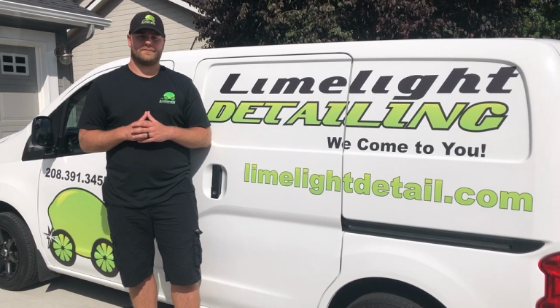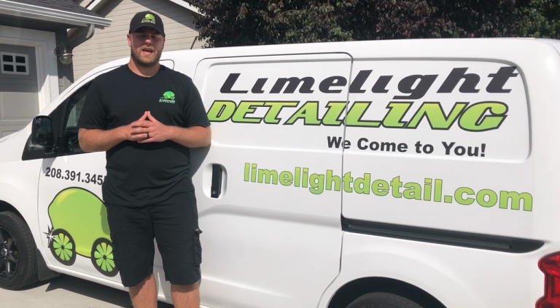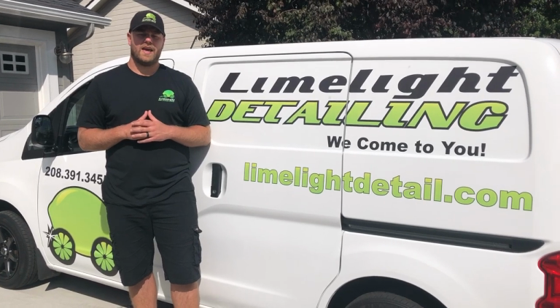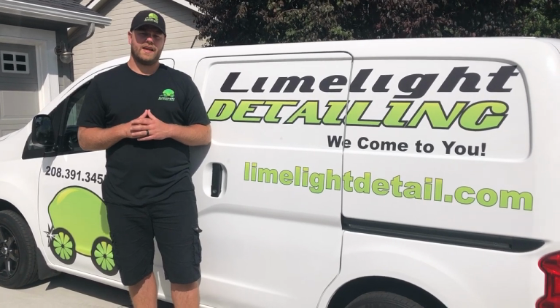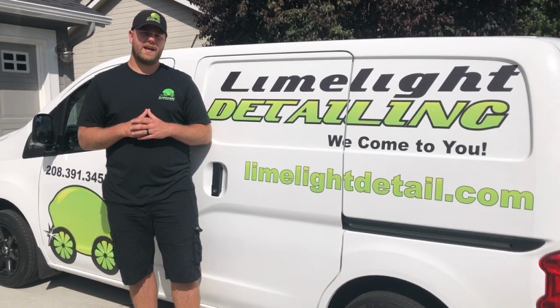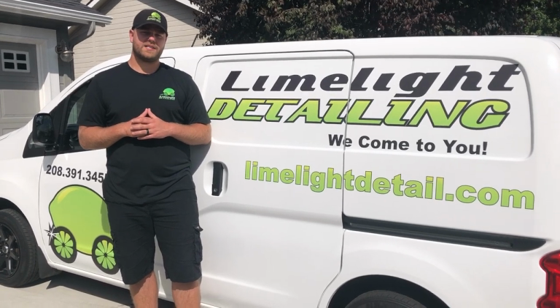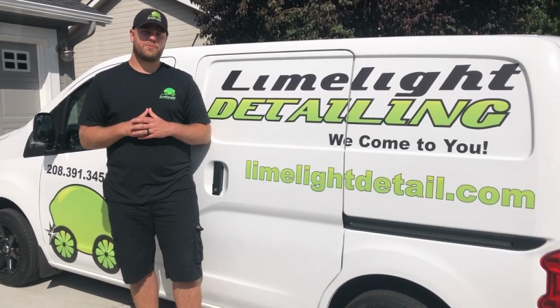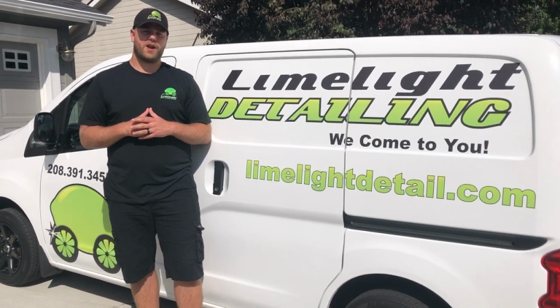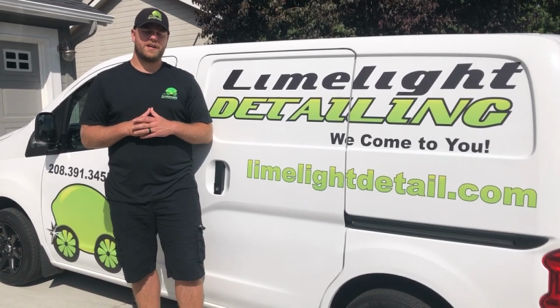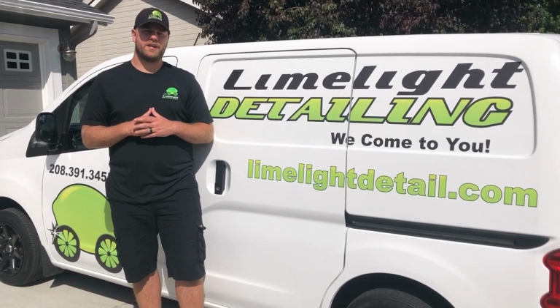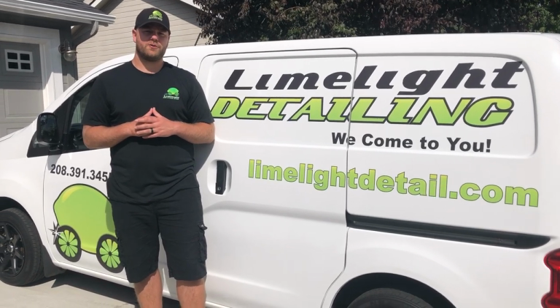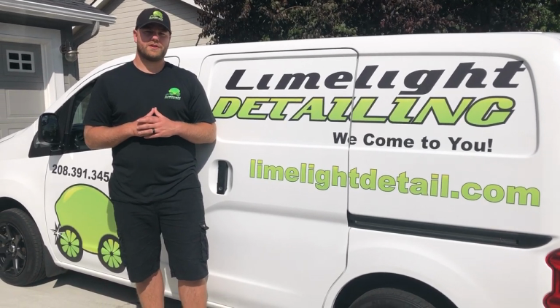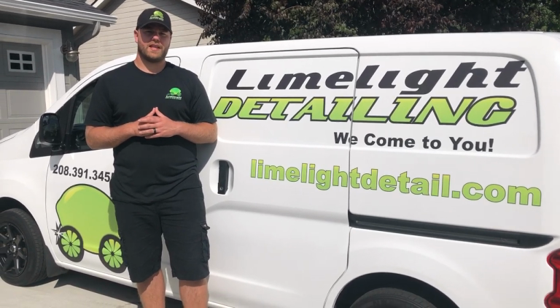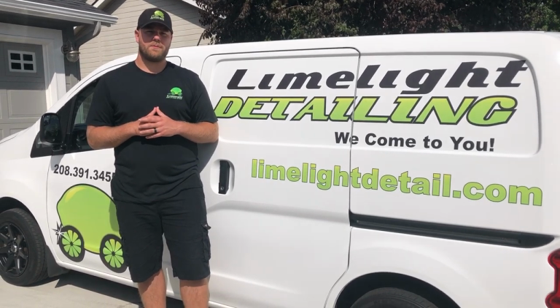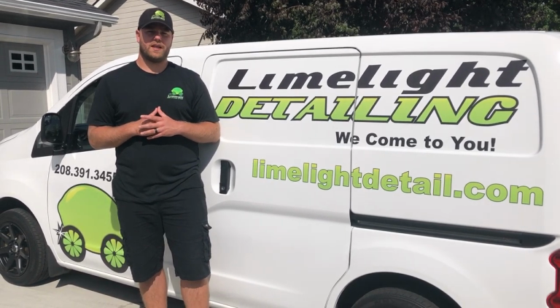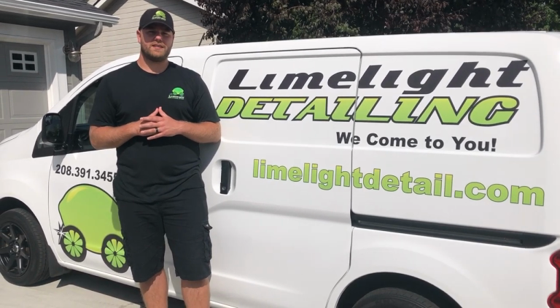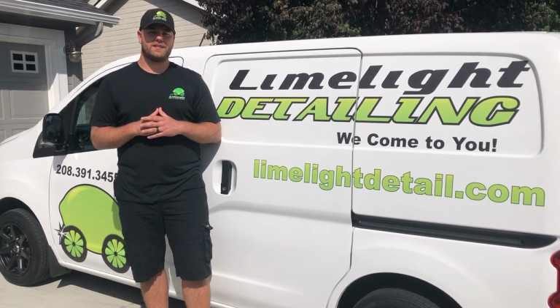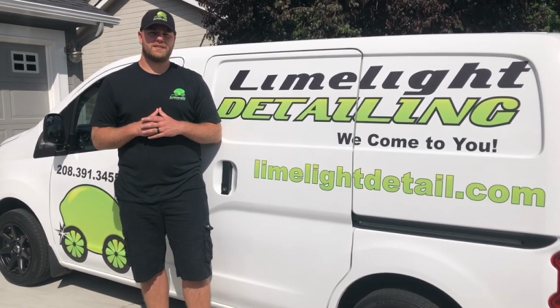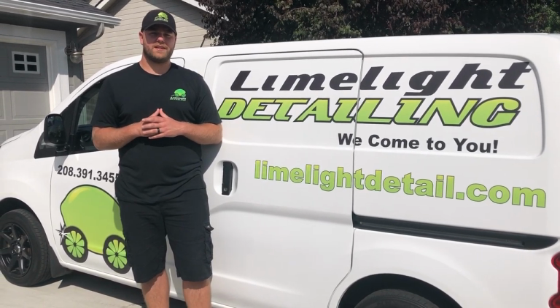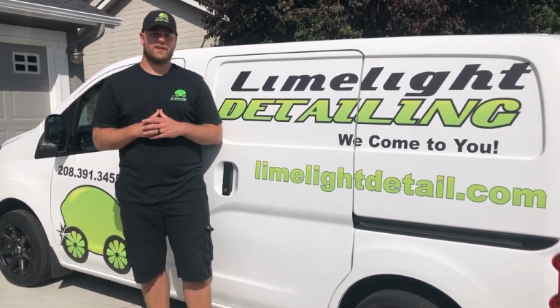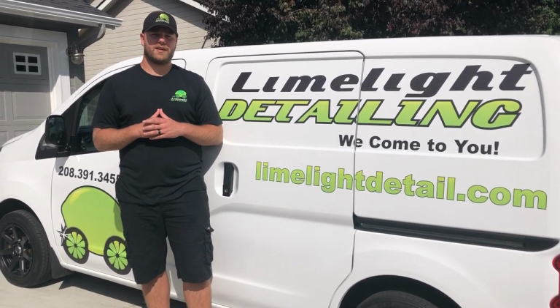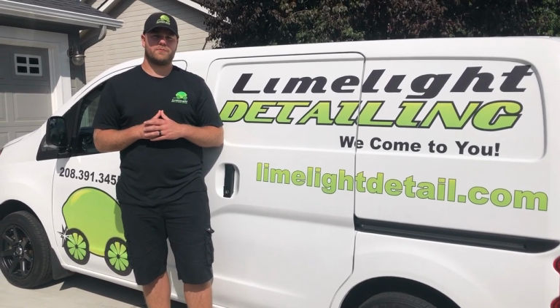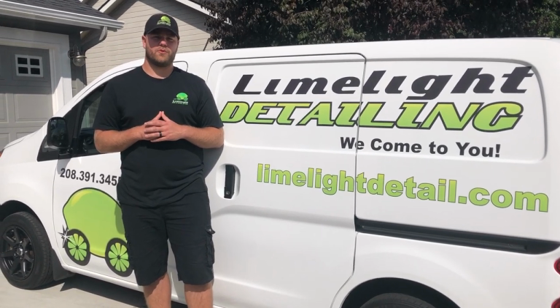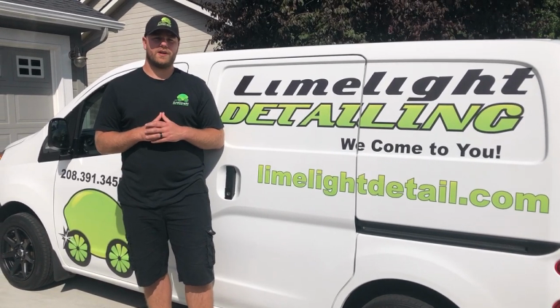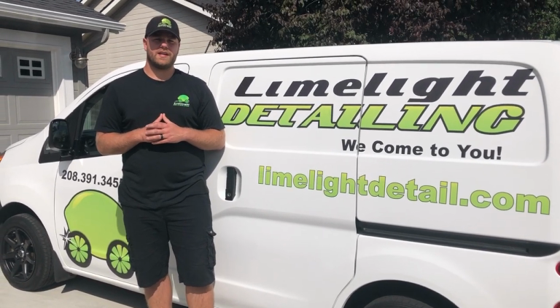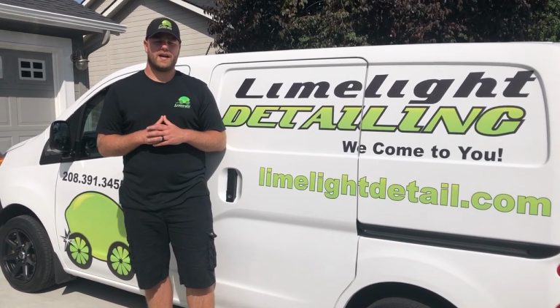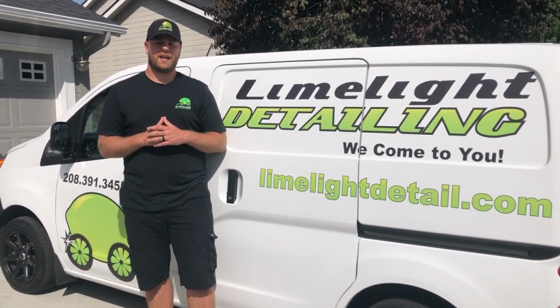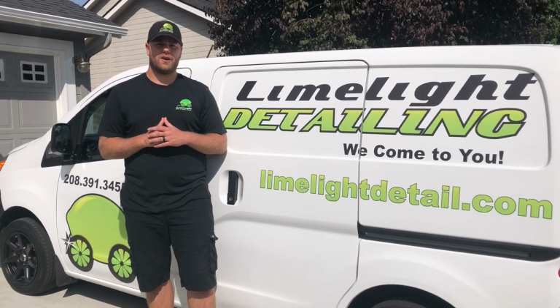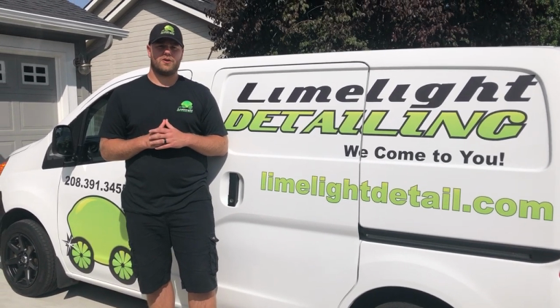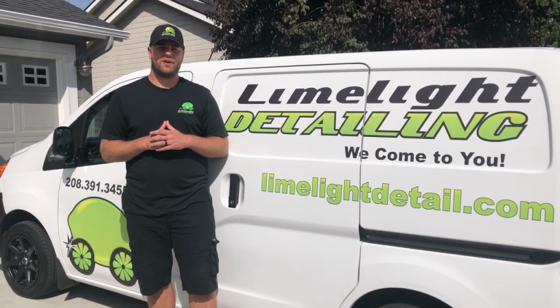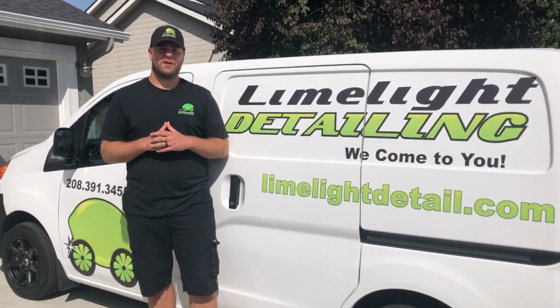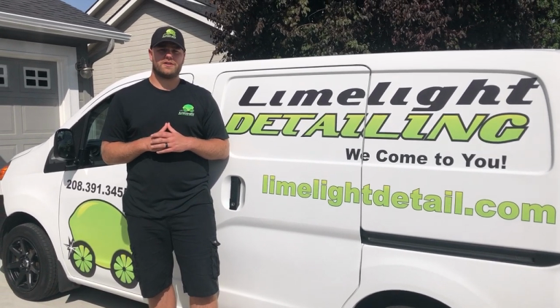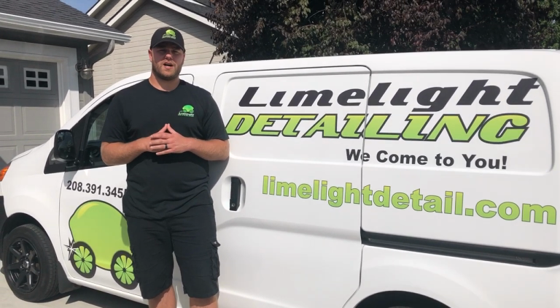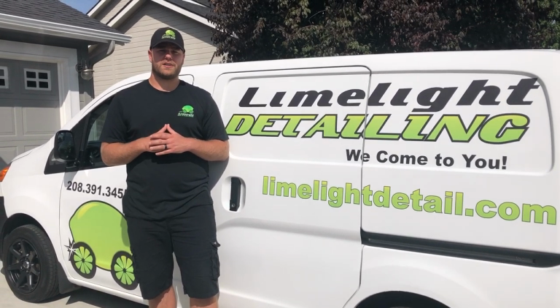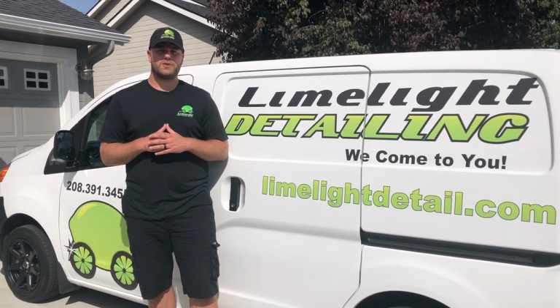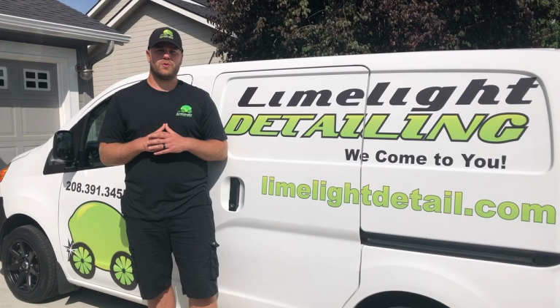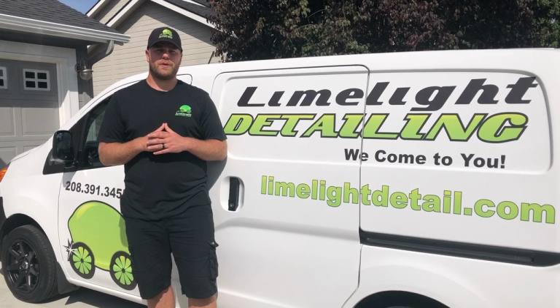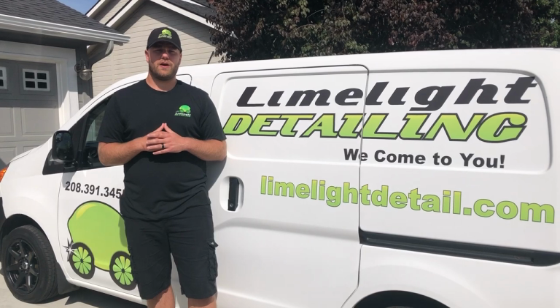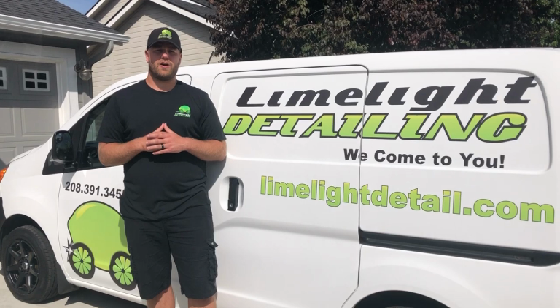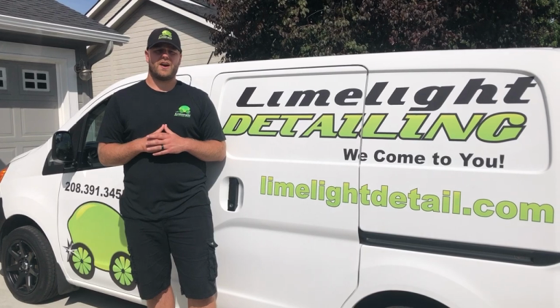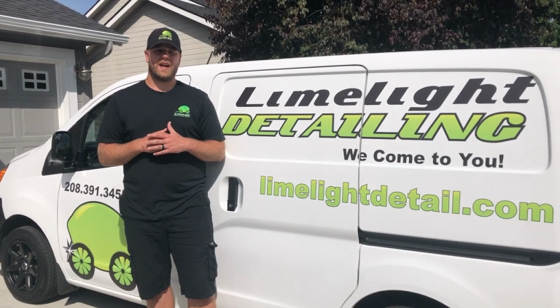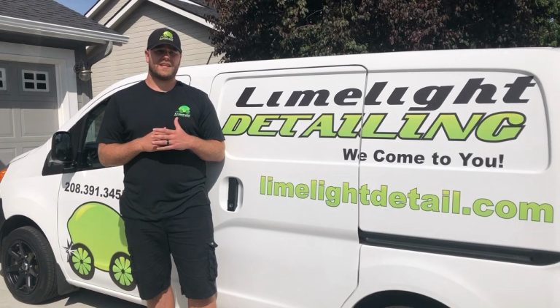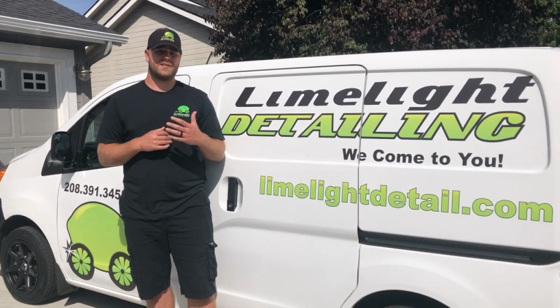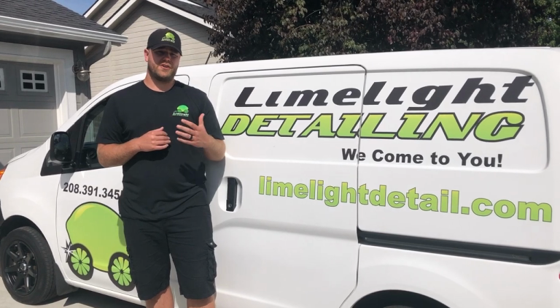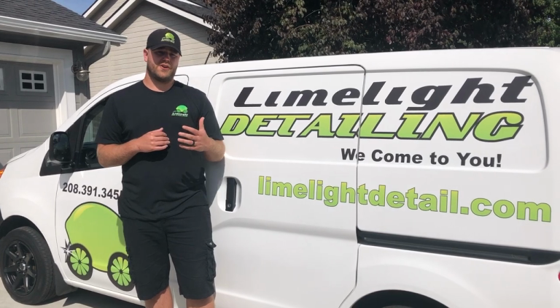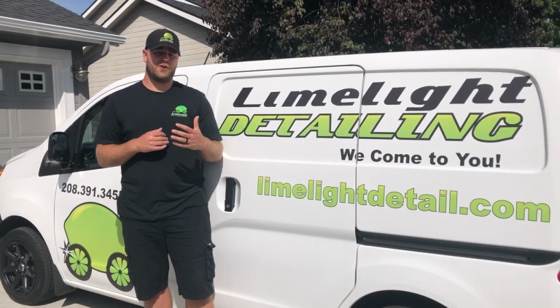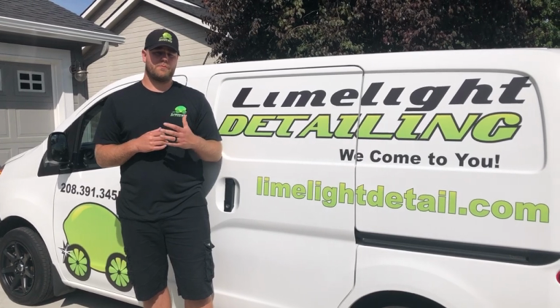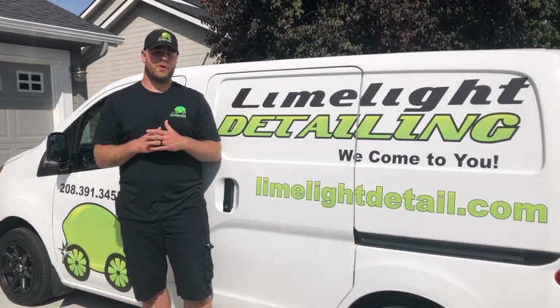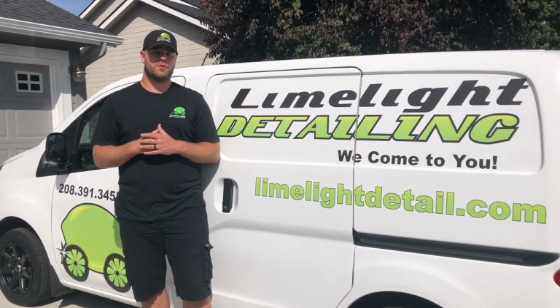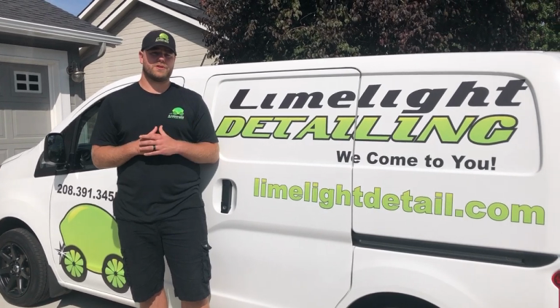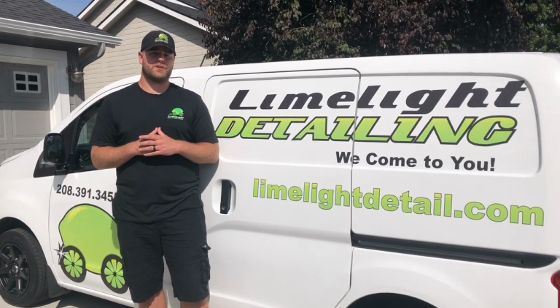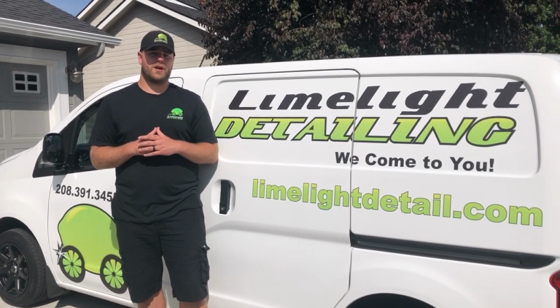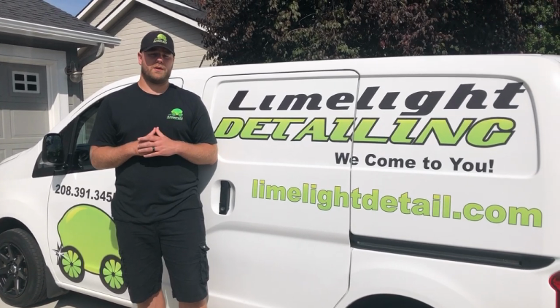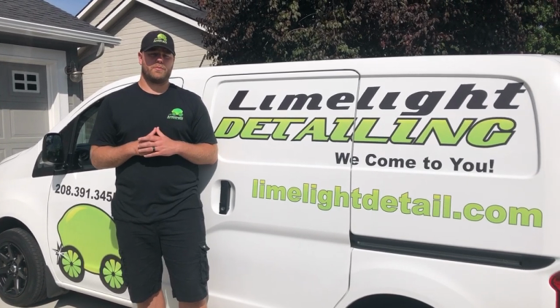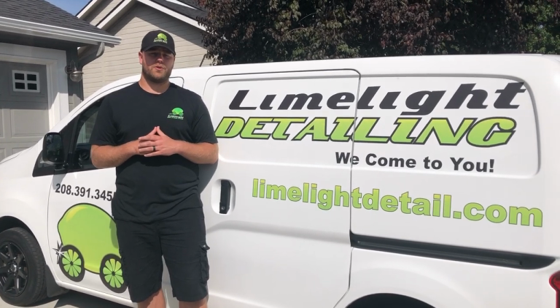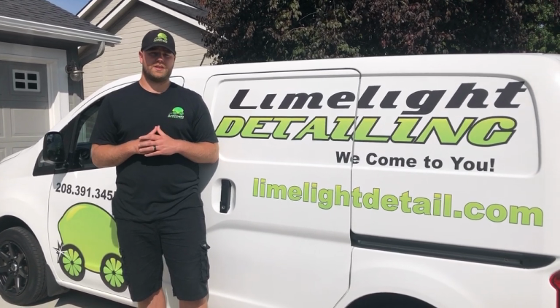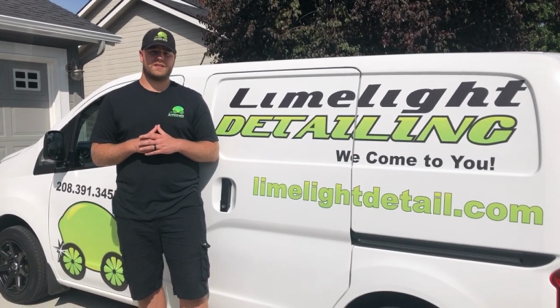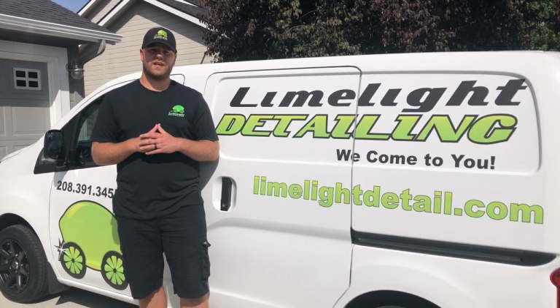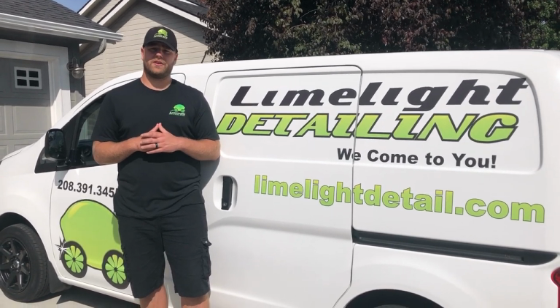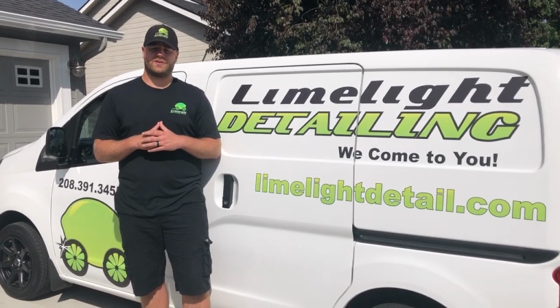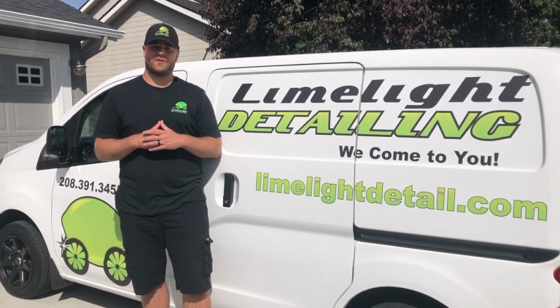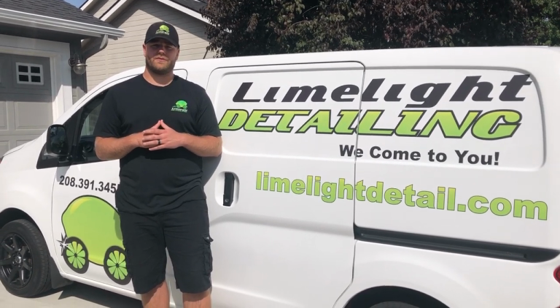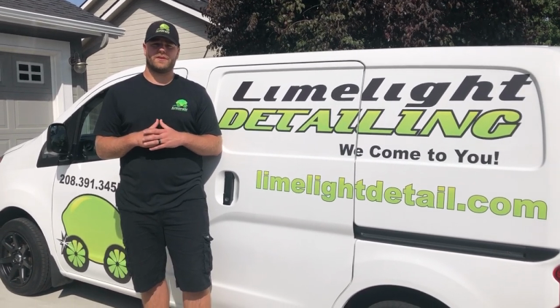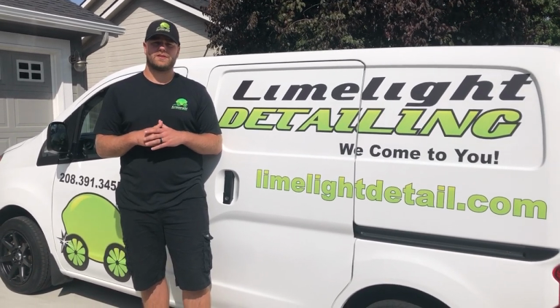Hey guys, Brian here with Limelight Detailing in Meridian, Idaho, here to talk to you about our exterior boat detailing service.